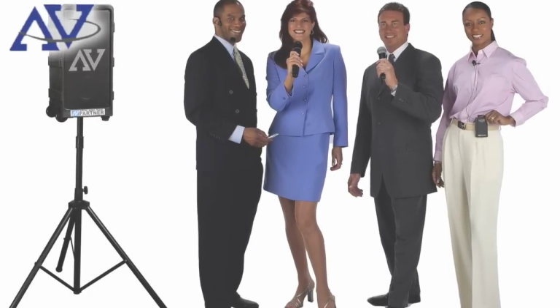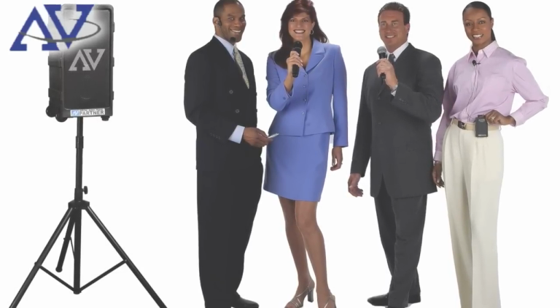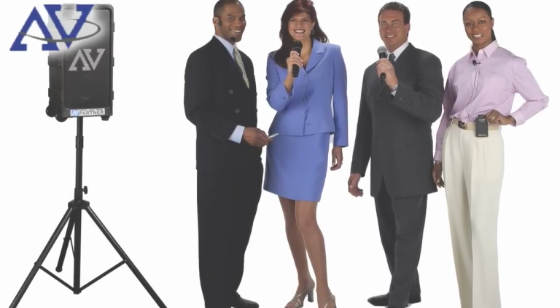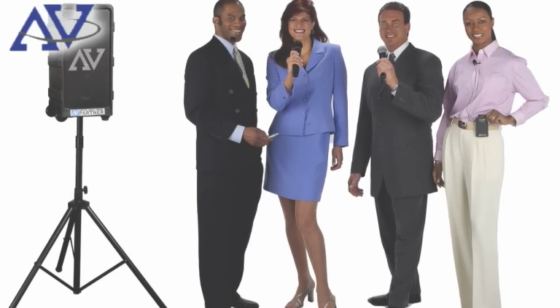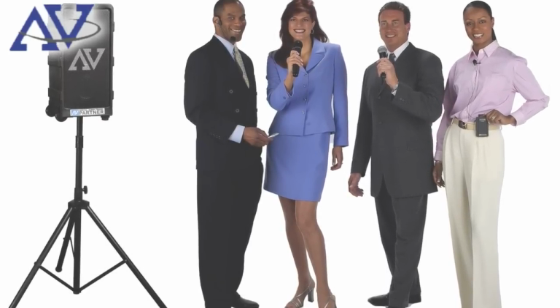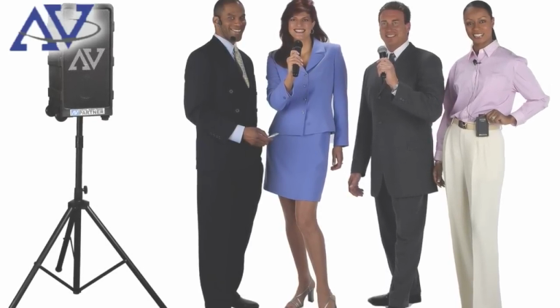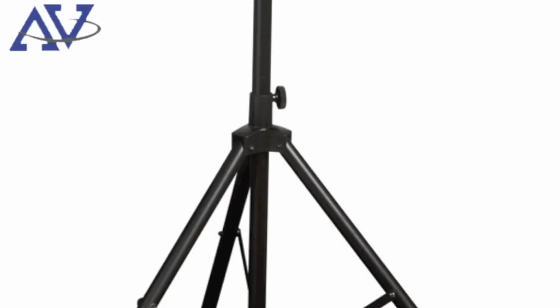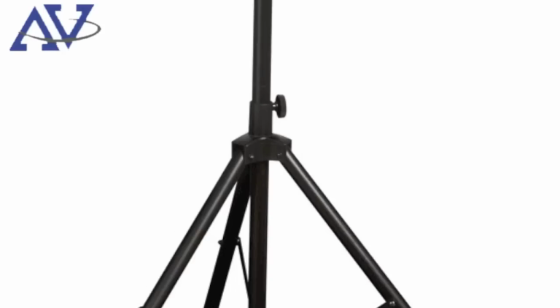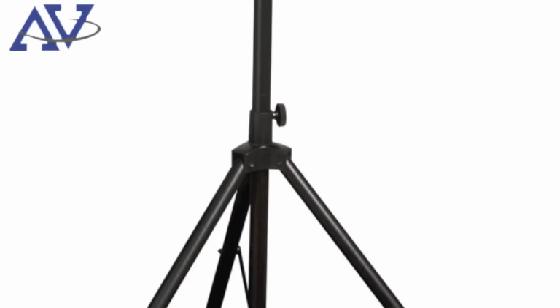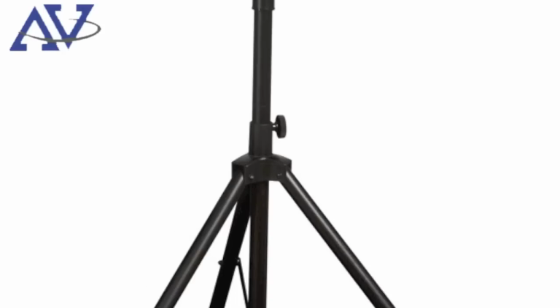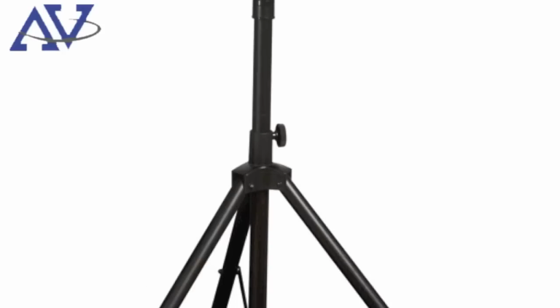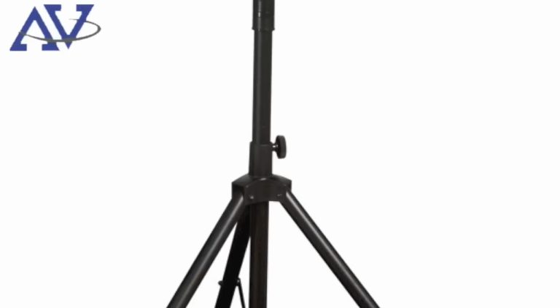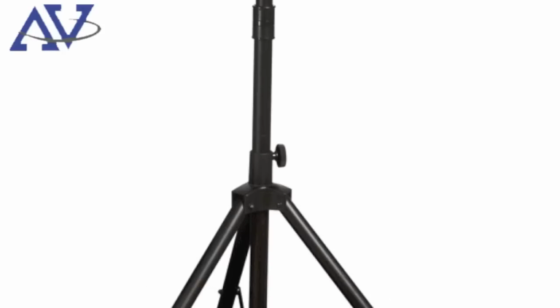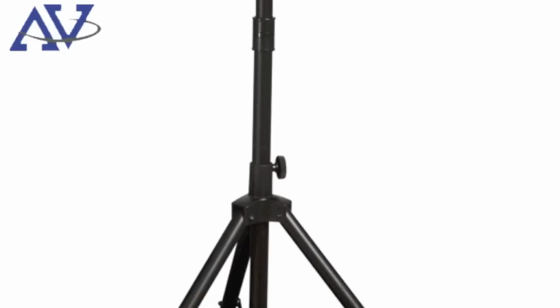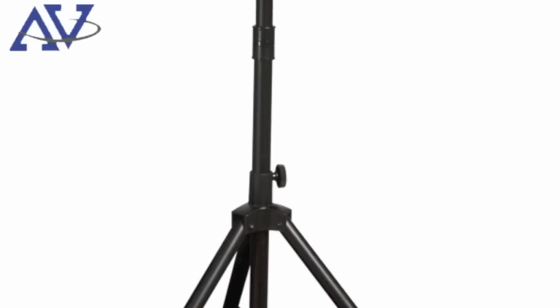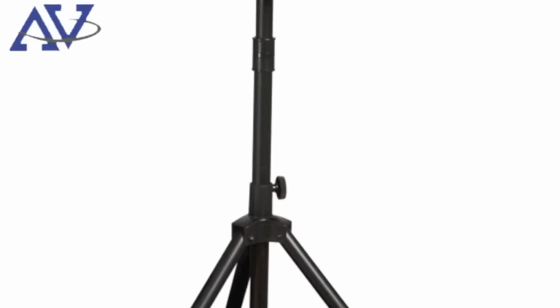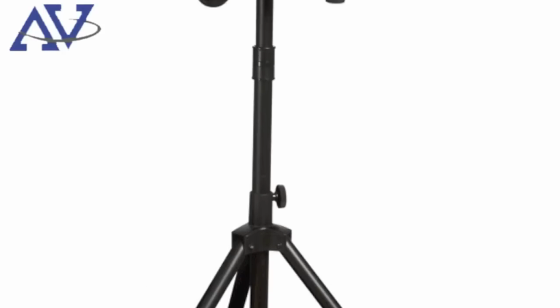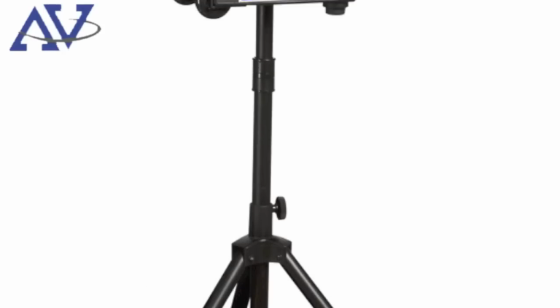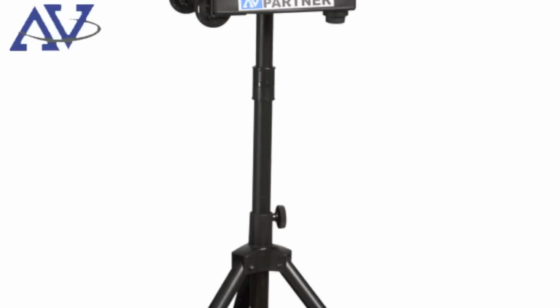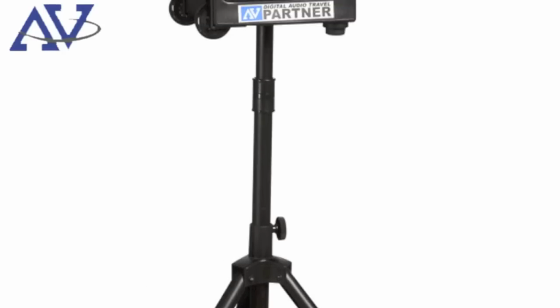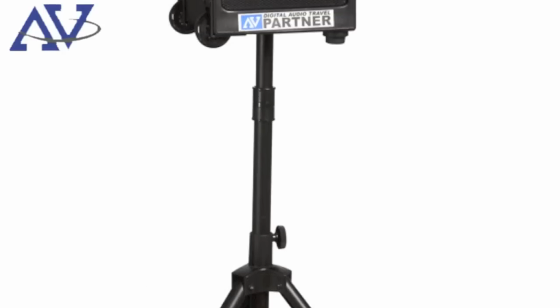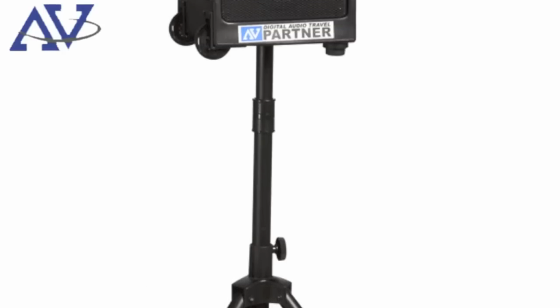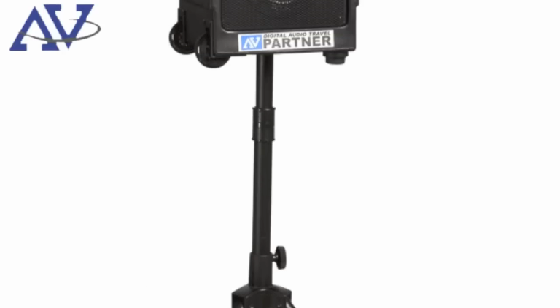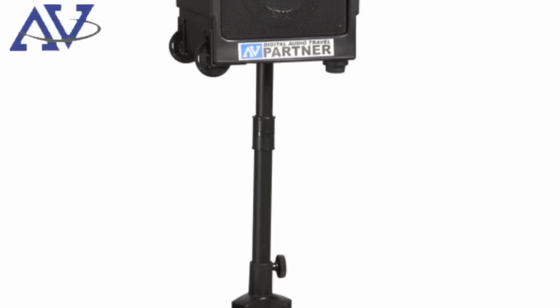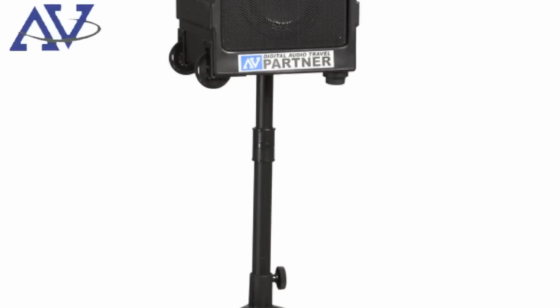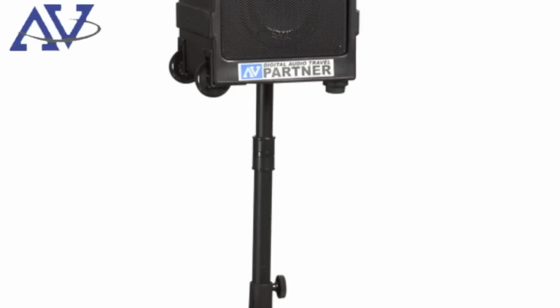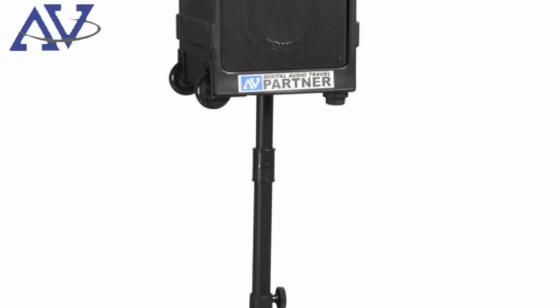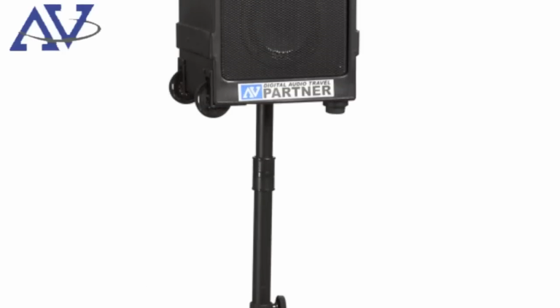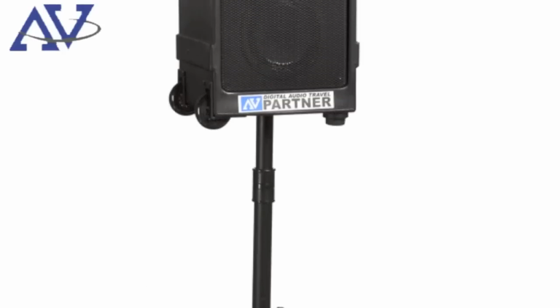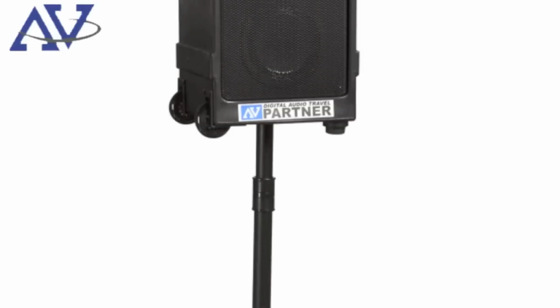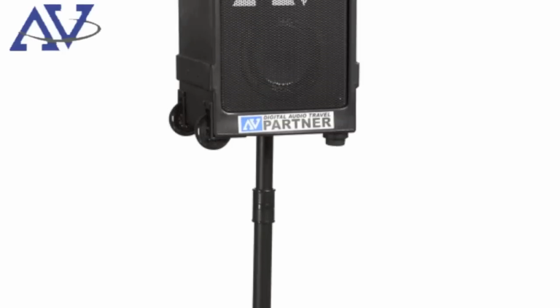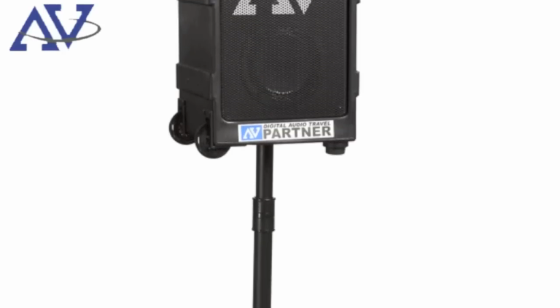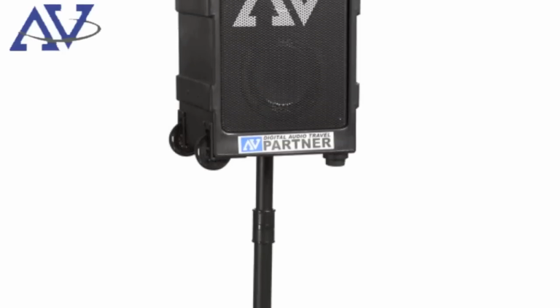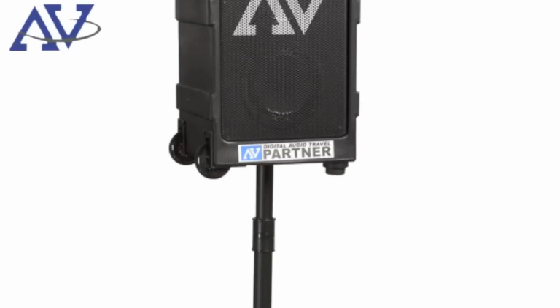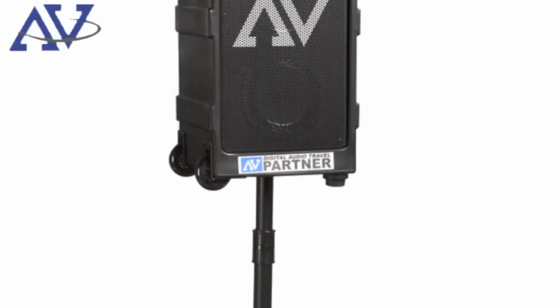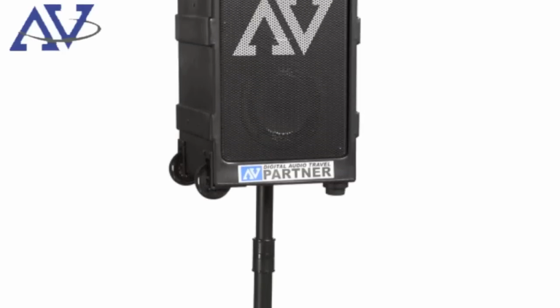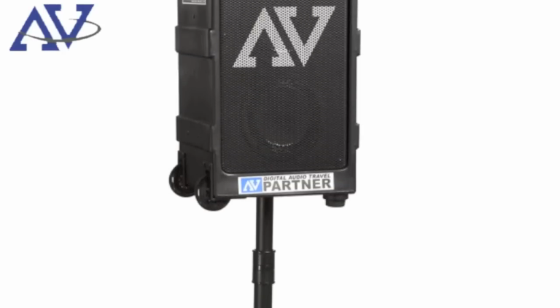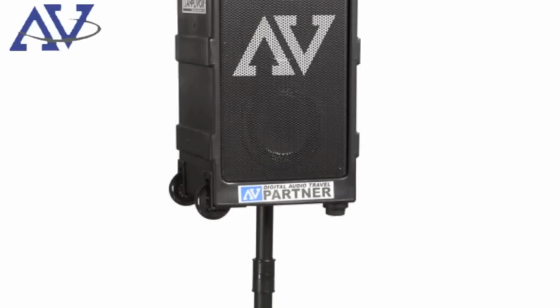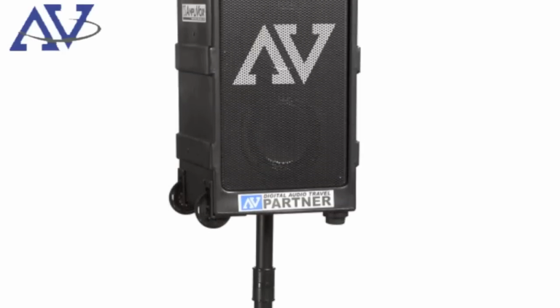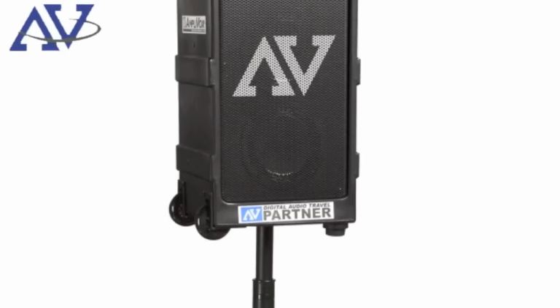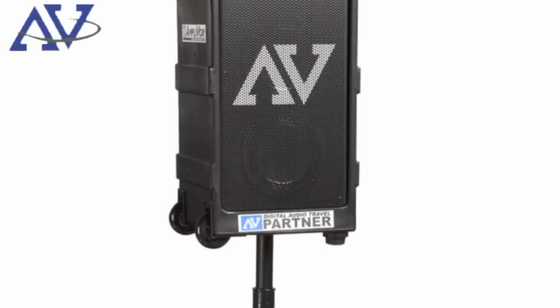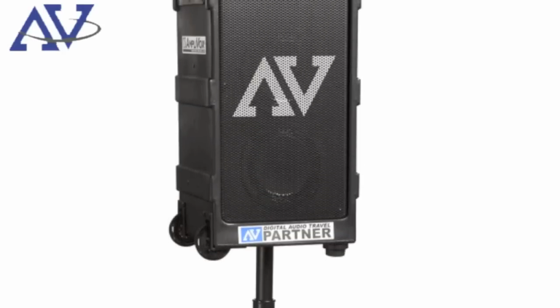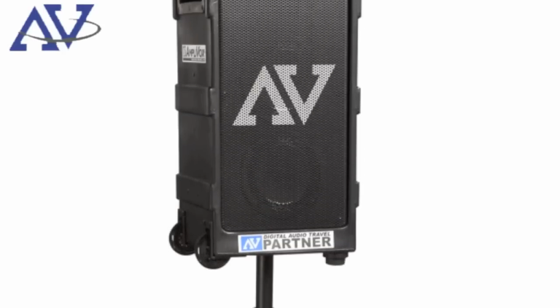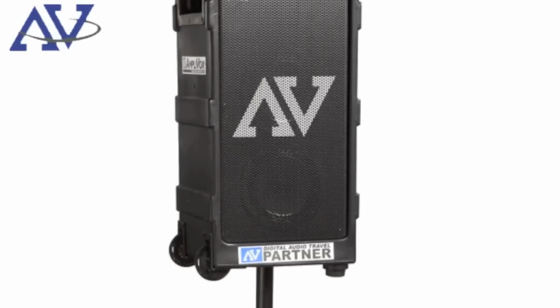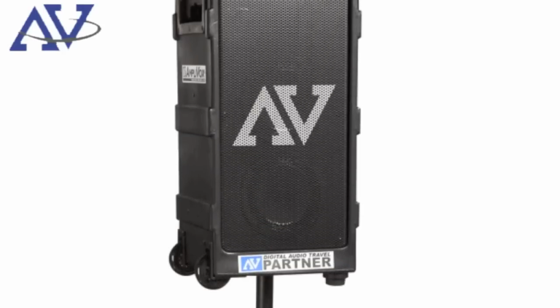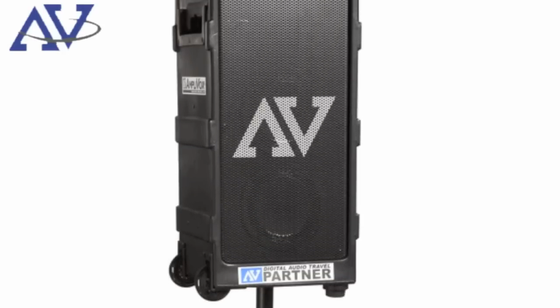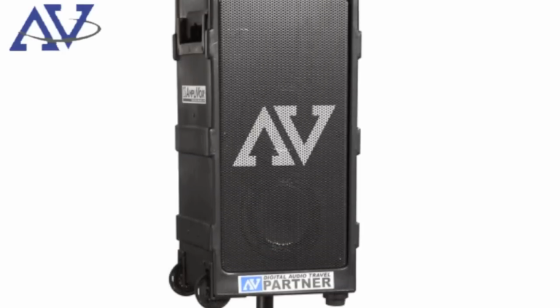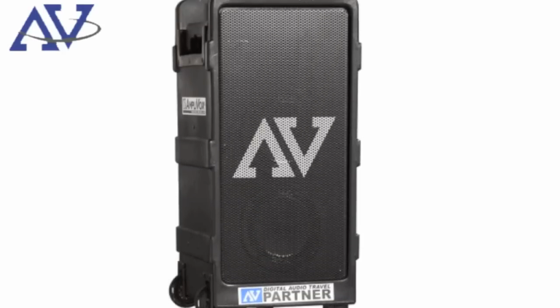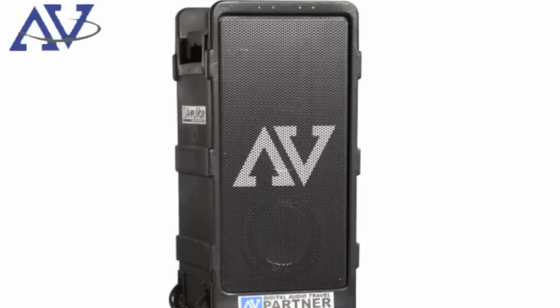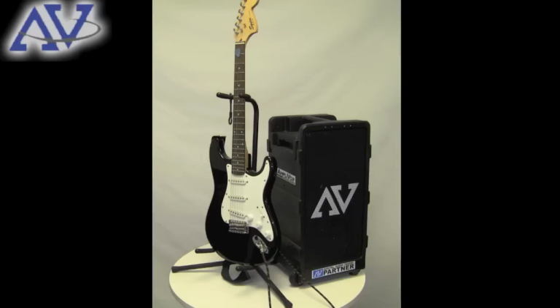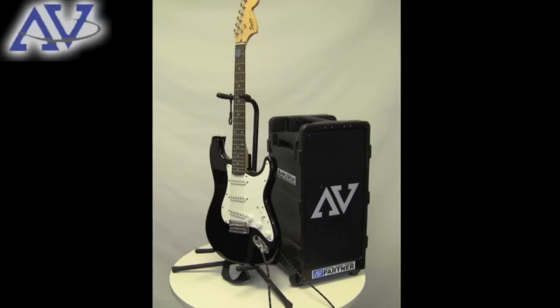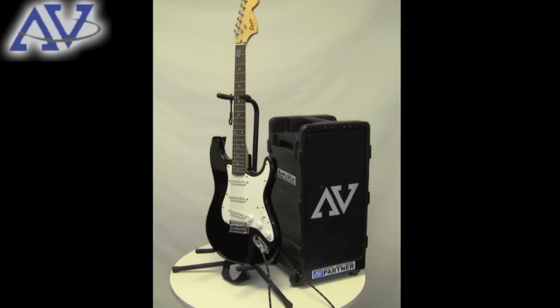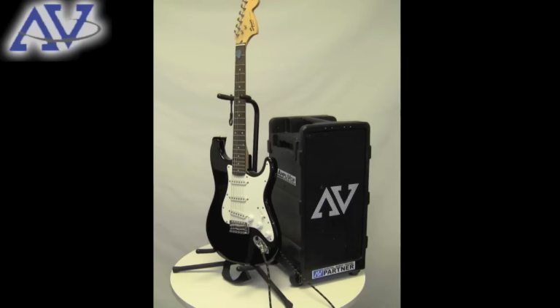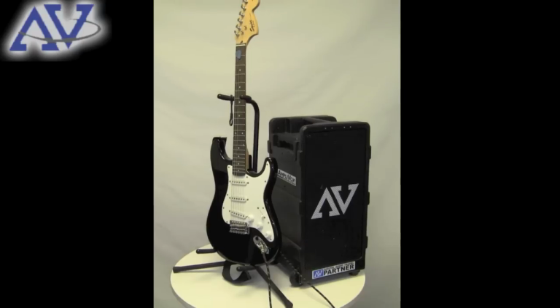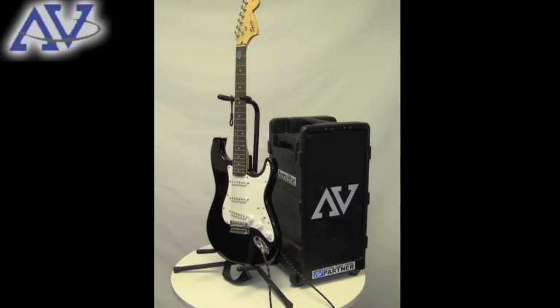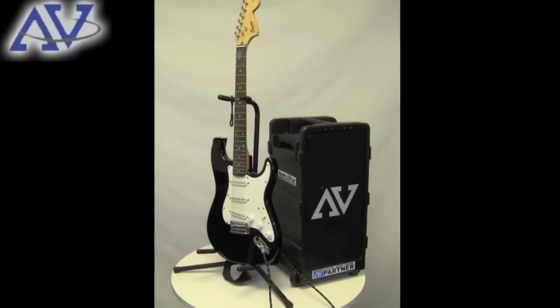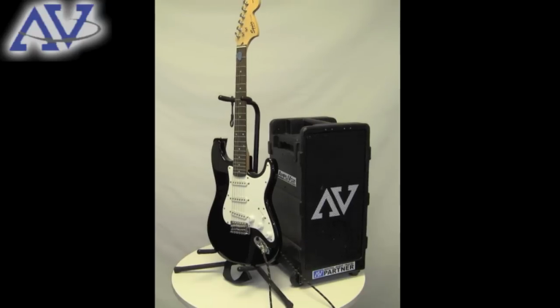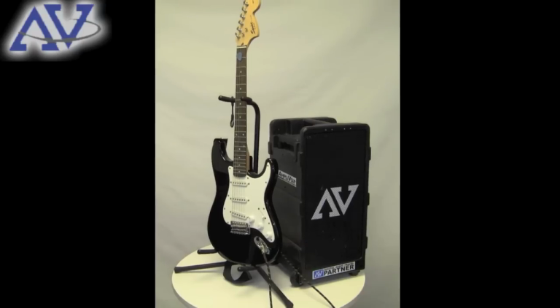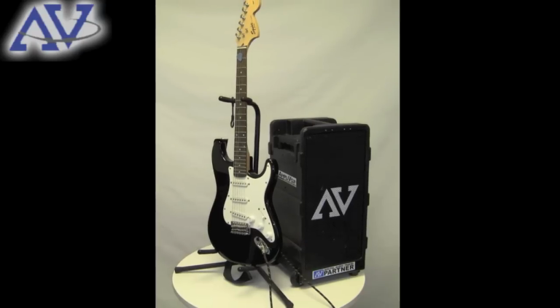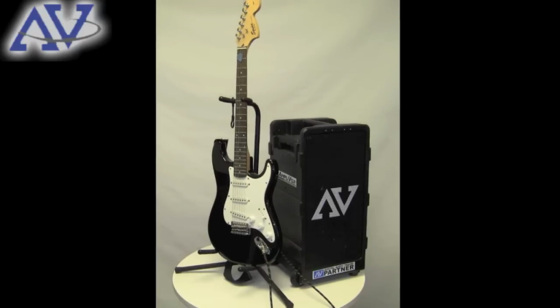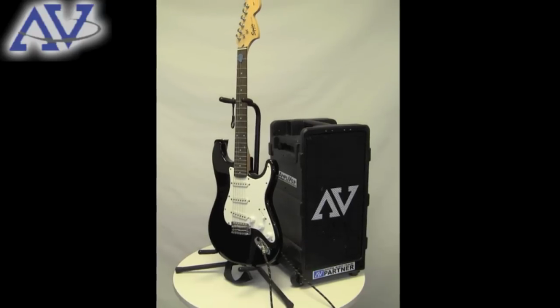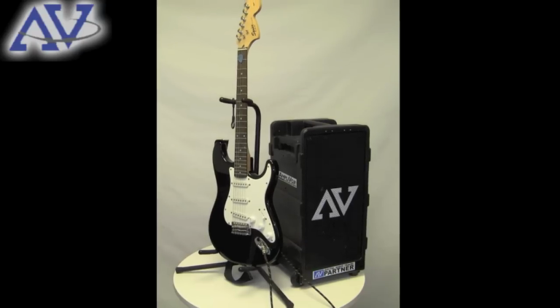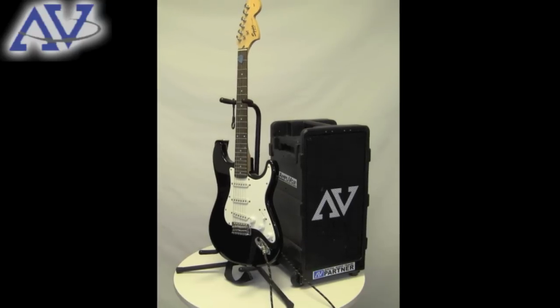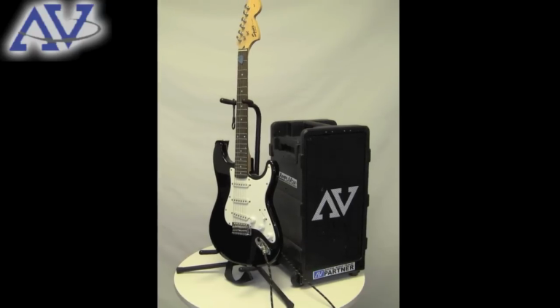With a number of audio options available including iPod connectivity and a built-in CD player, the Digital Audio Travel Partner rocks!